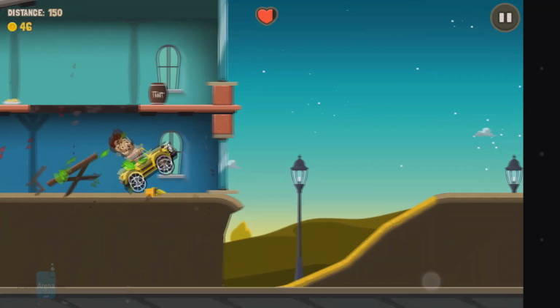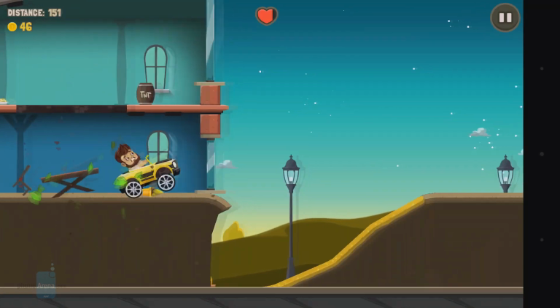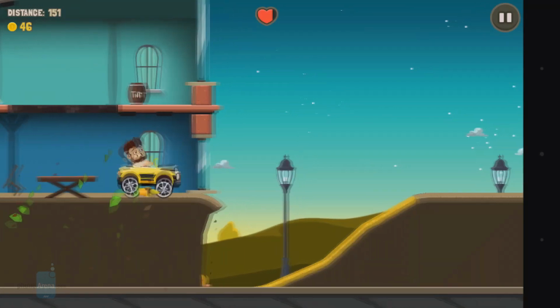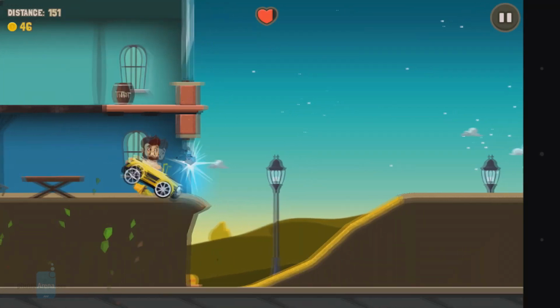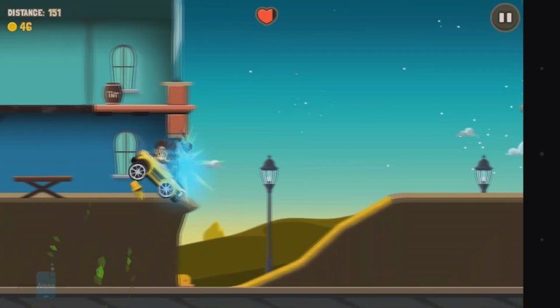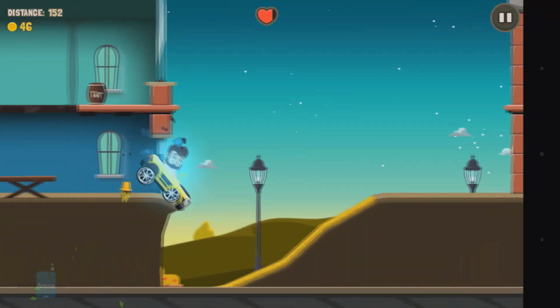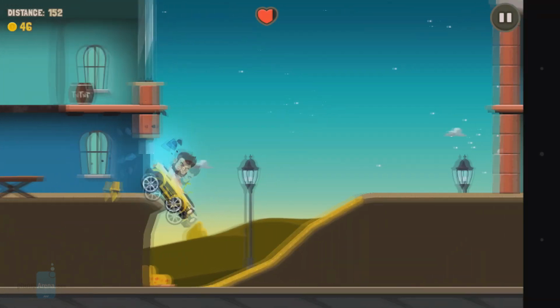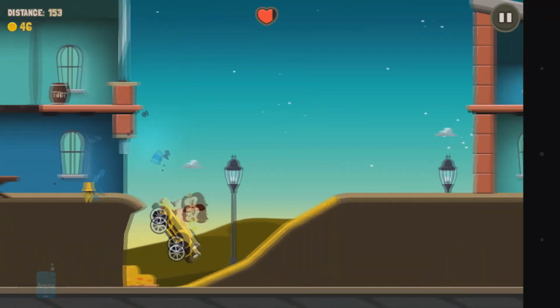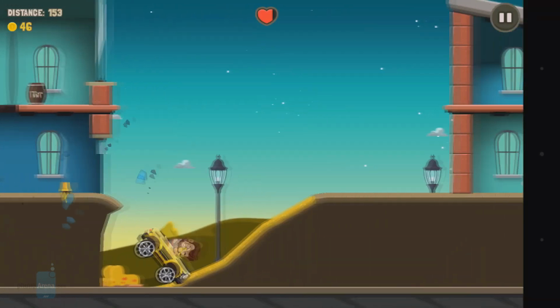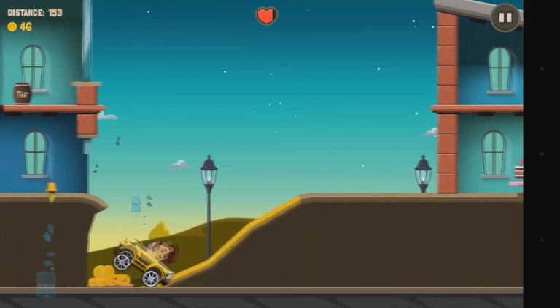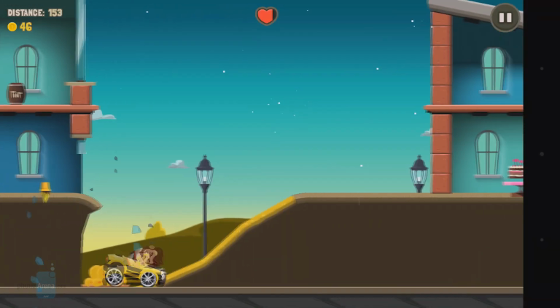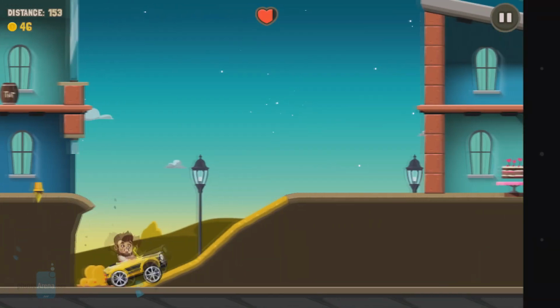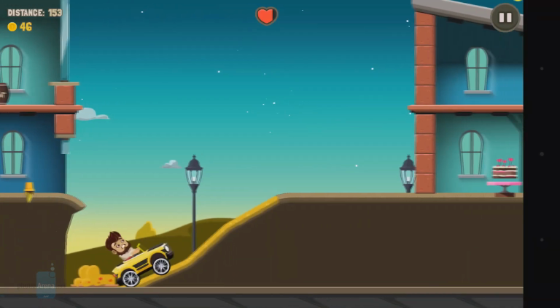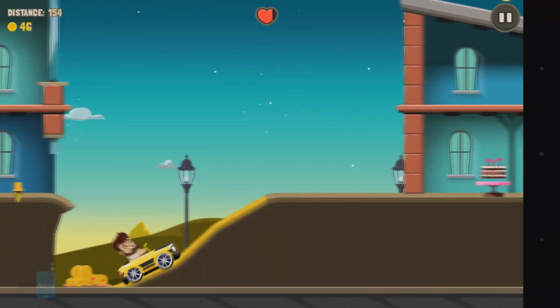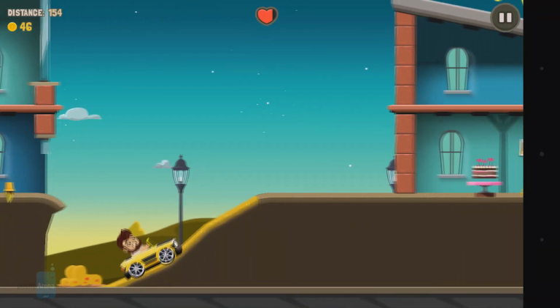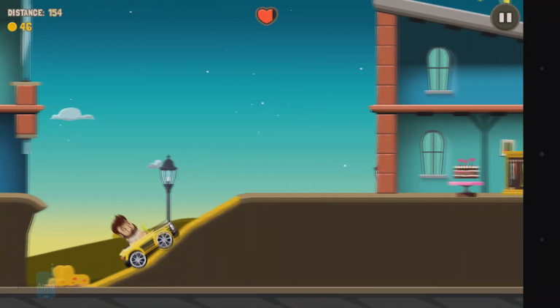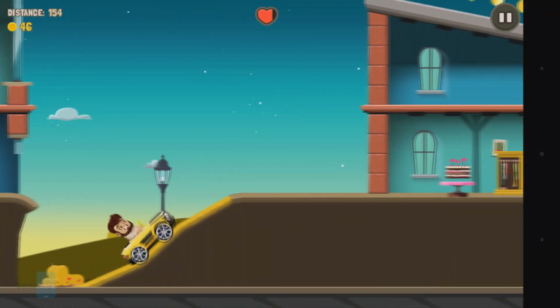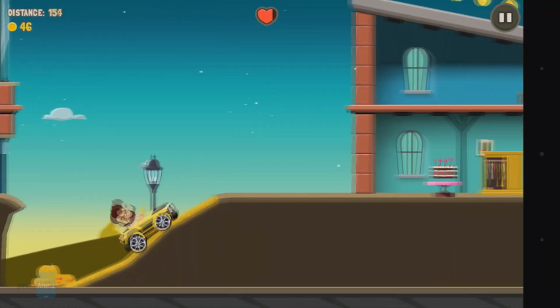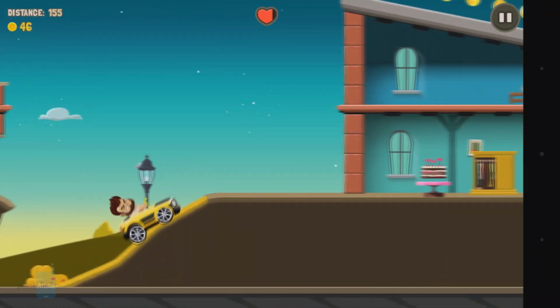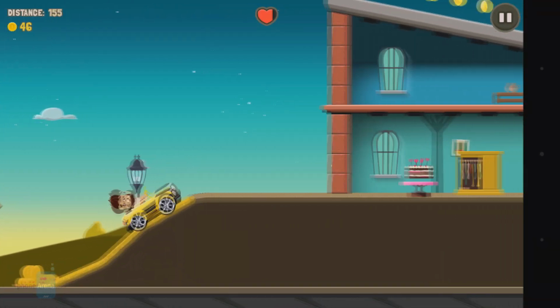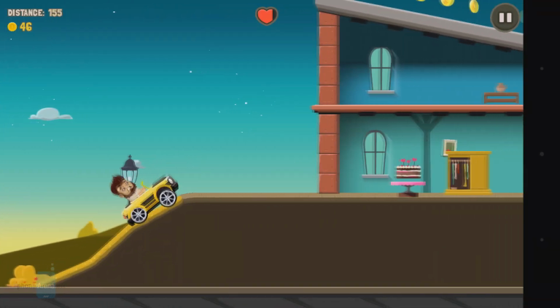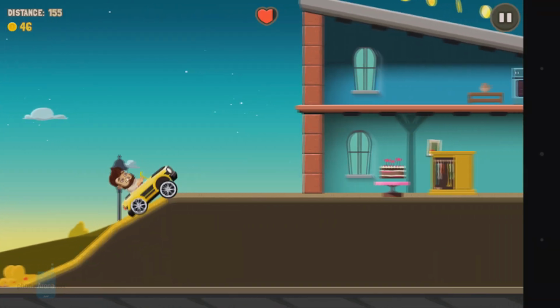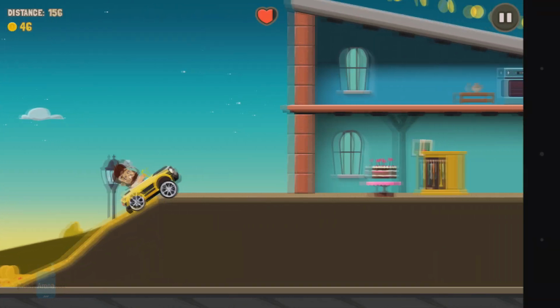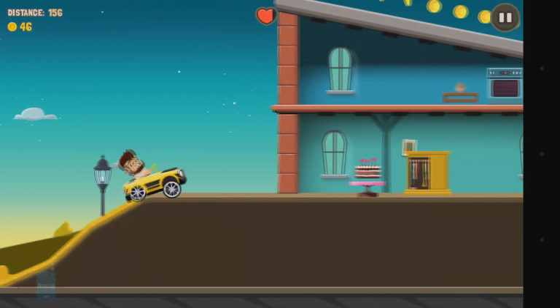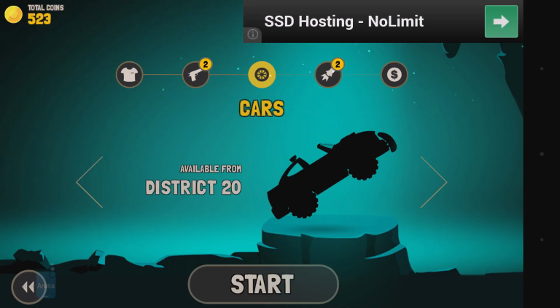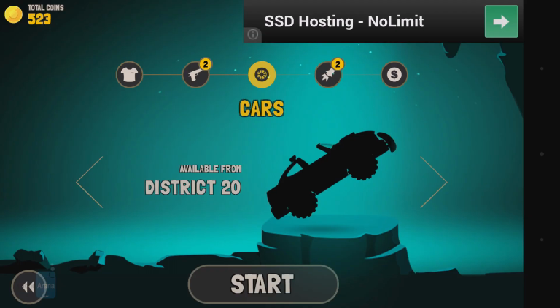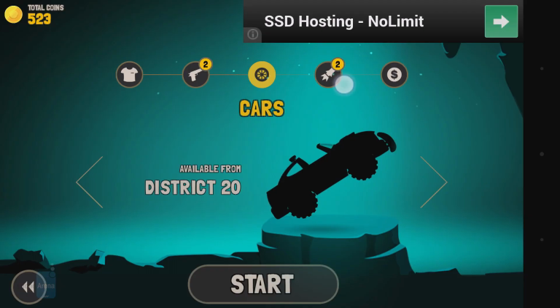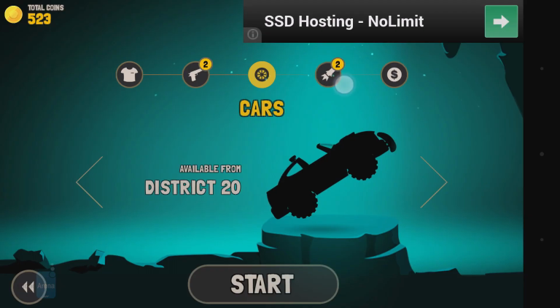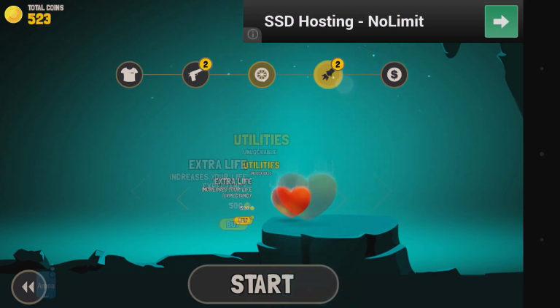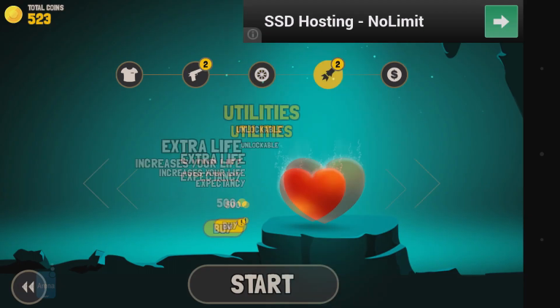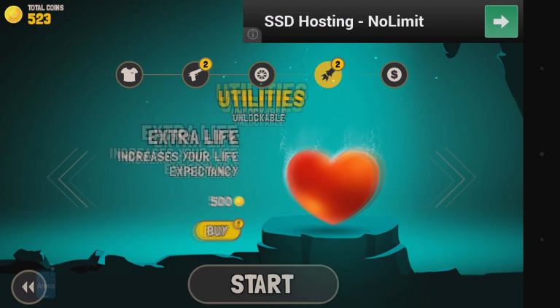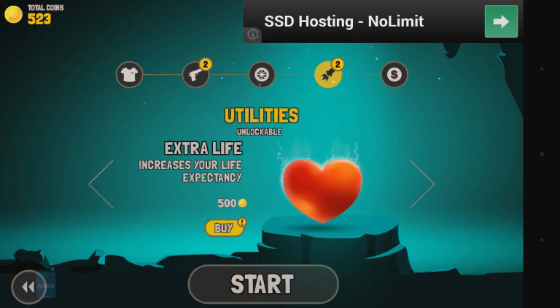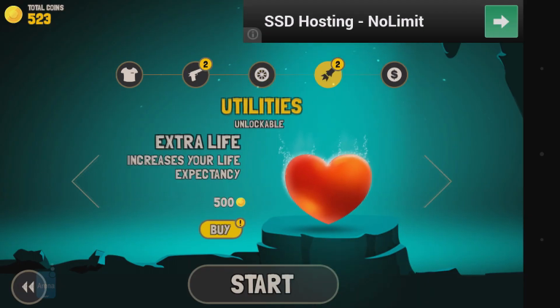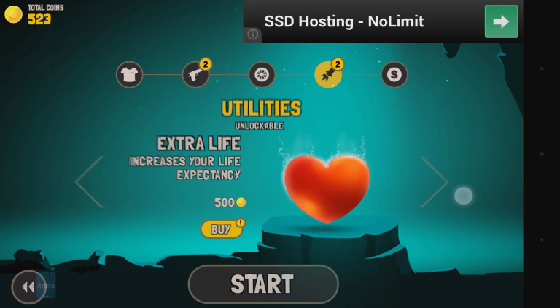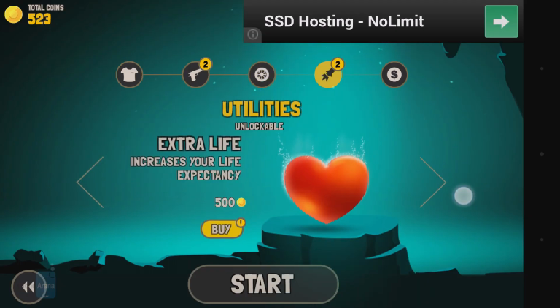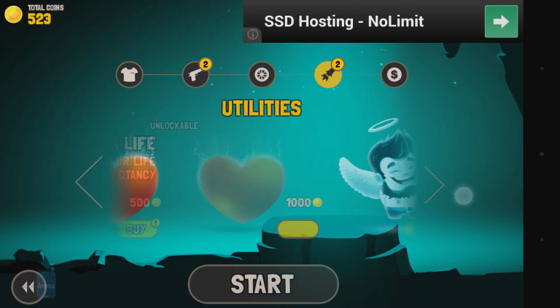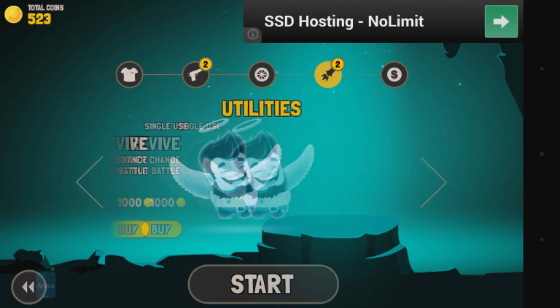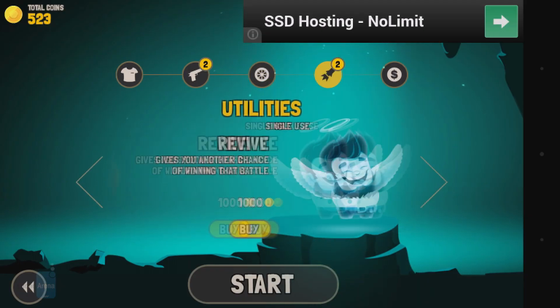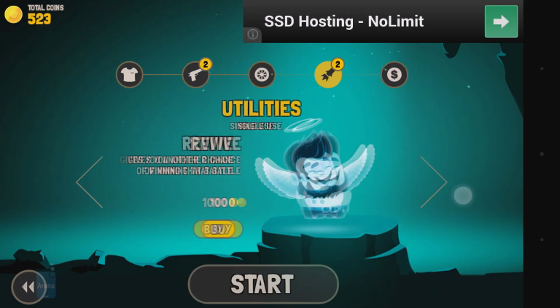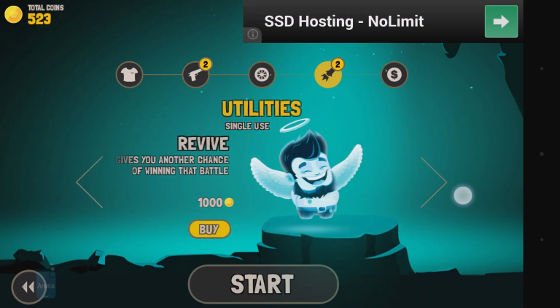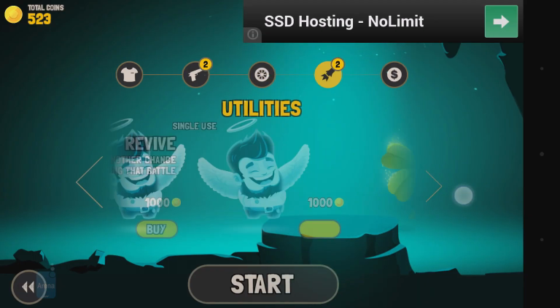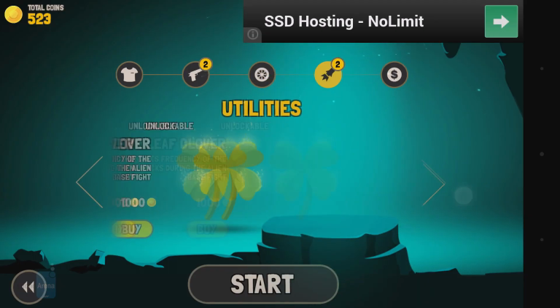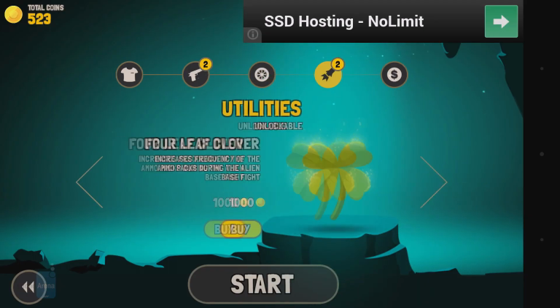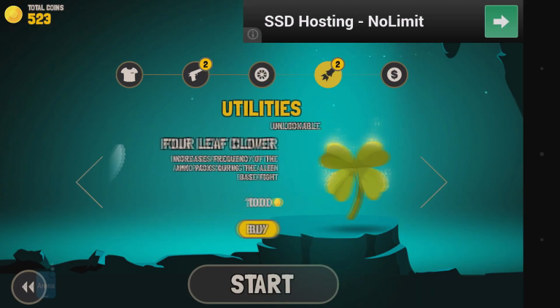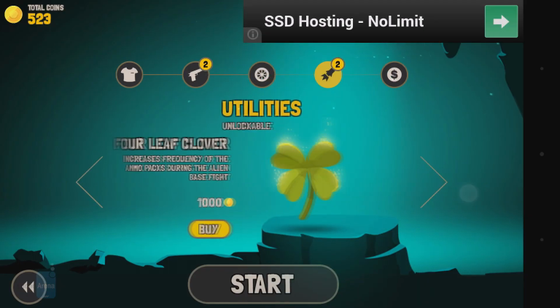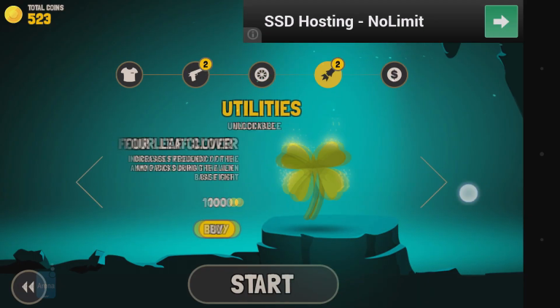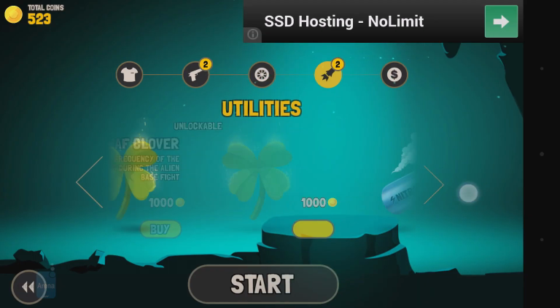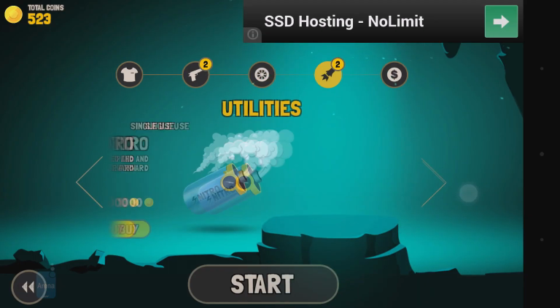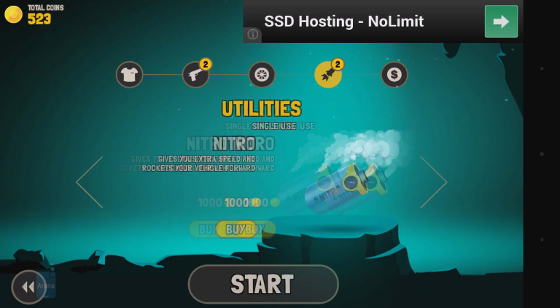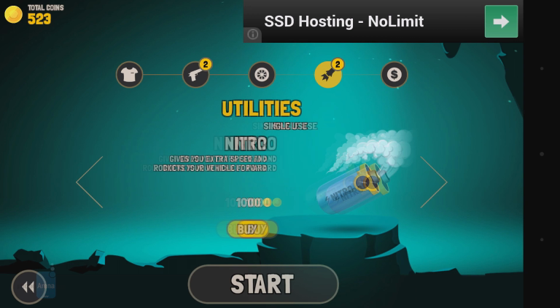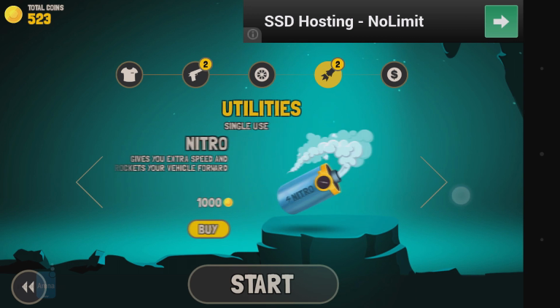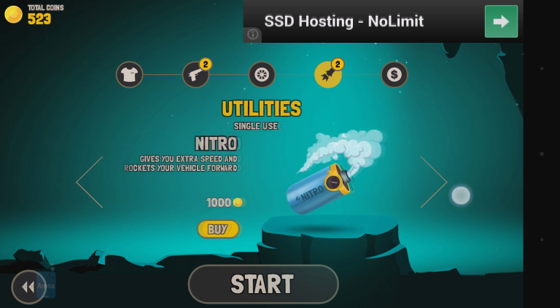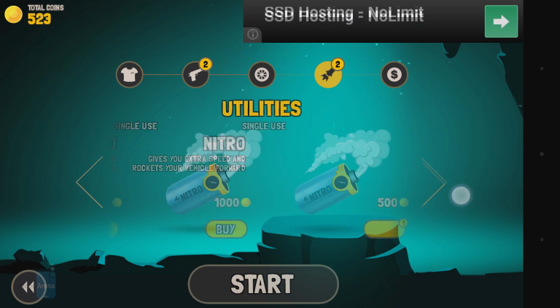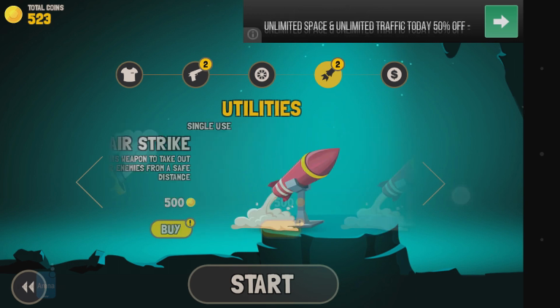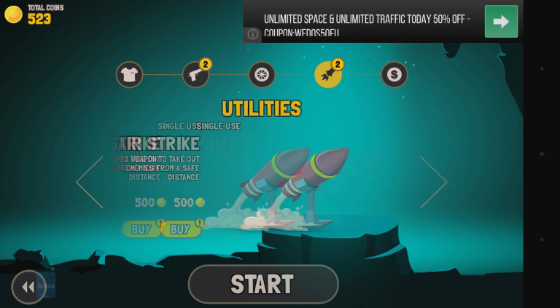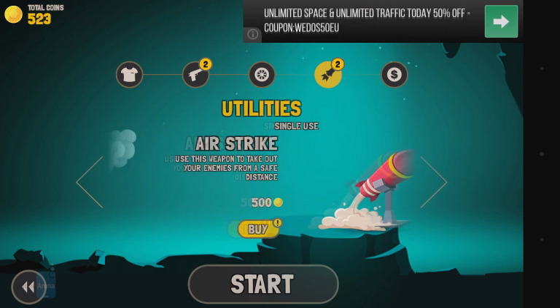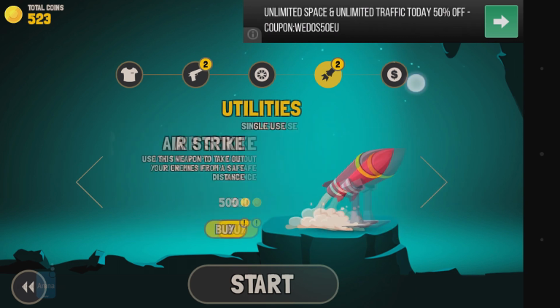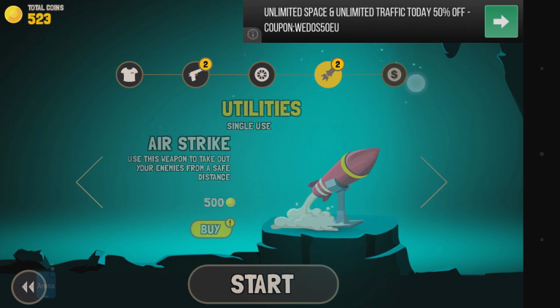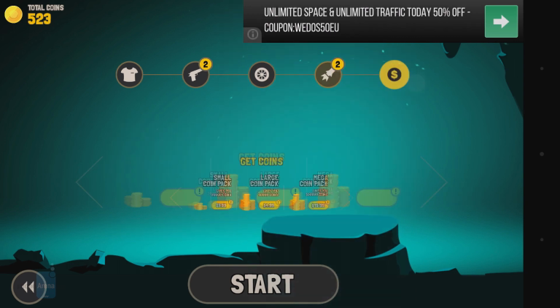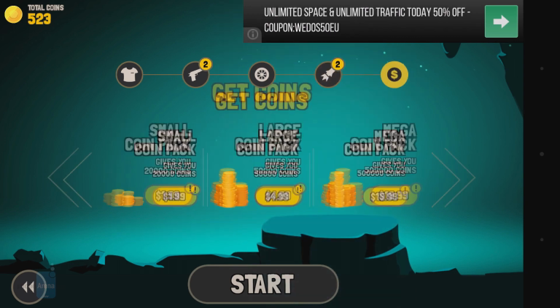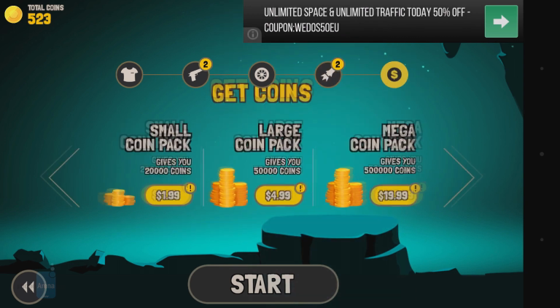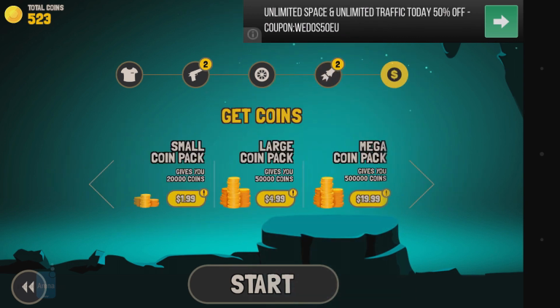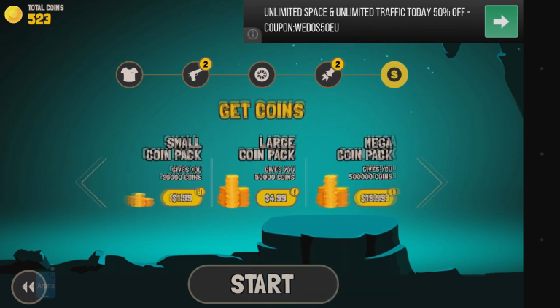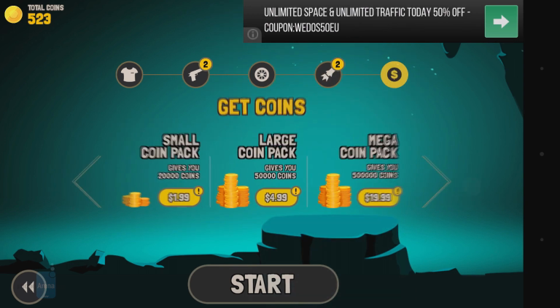On your way to every district's HQ, you're able to pick up gold coins, which you can spend on various upgrades, such as new cars, weapons, character suits and more.